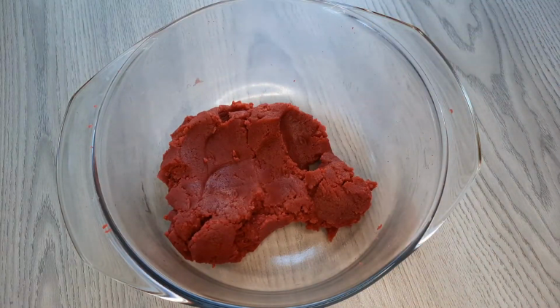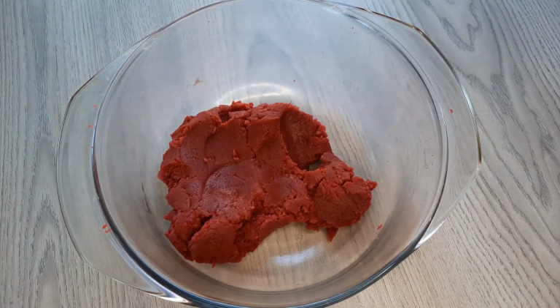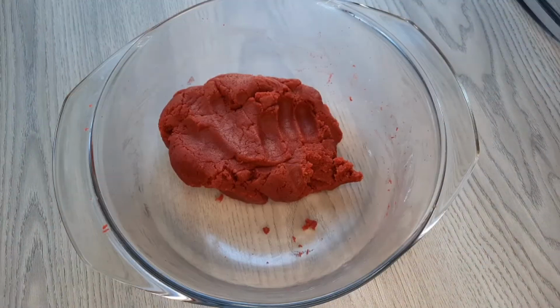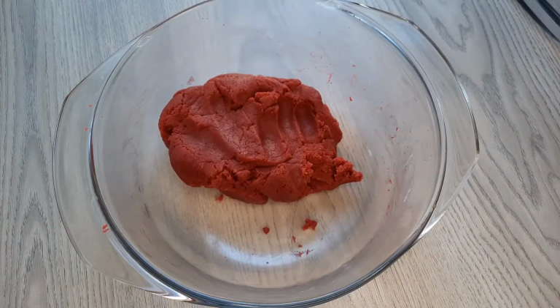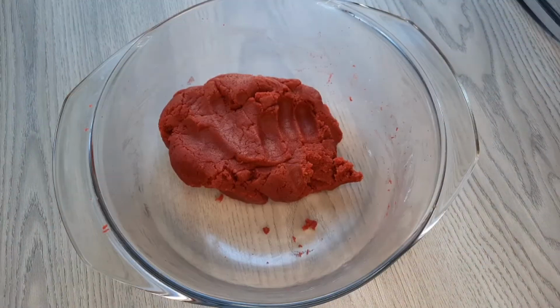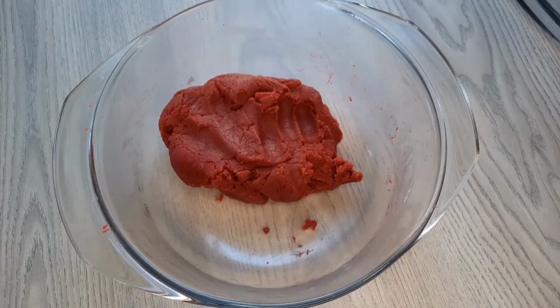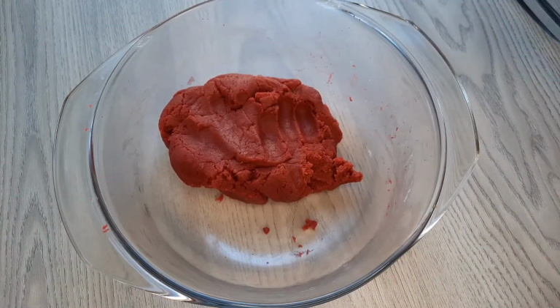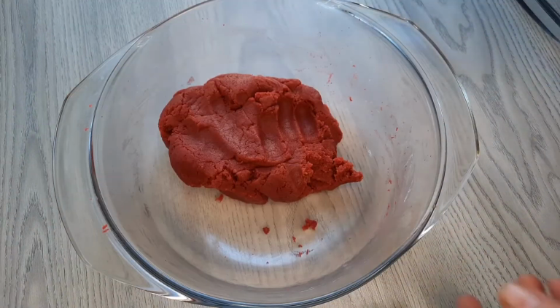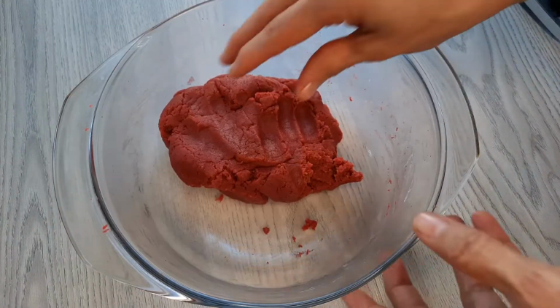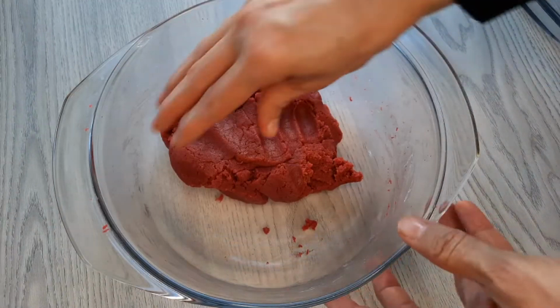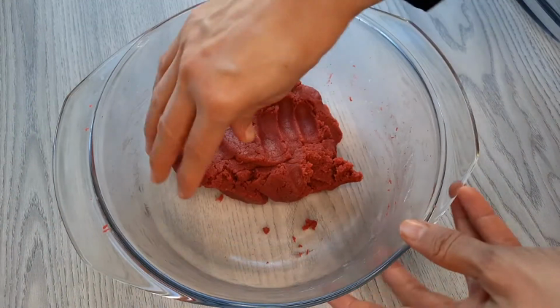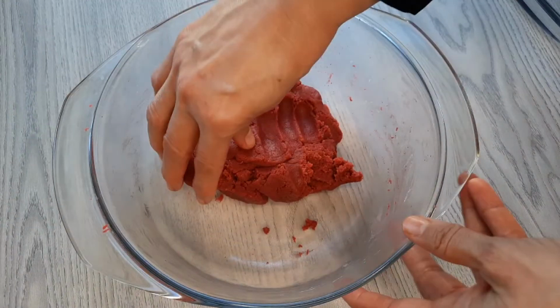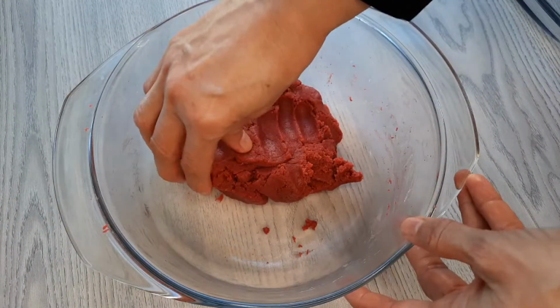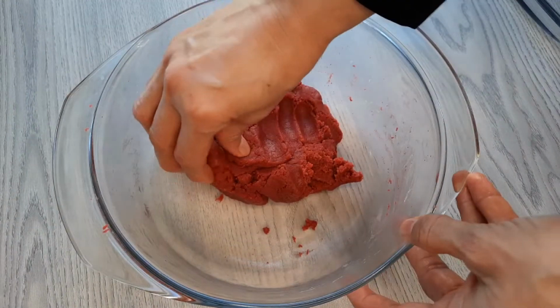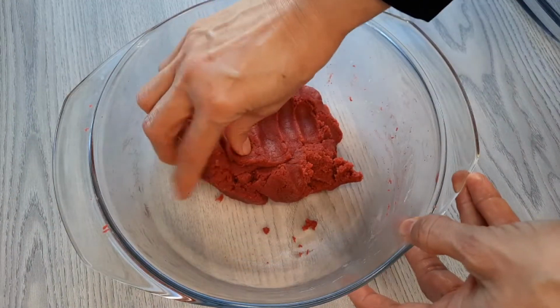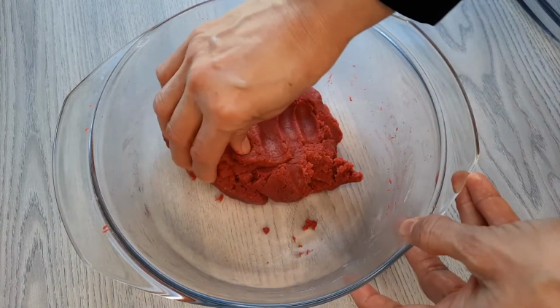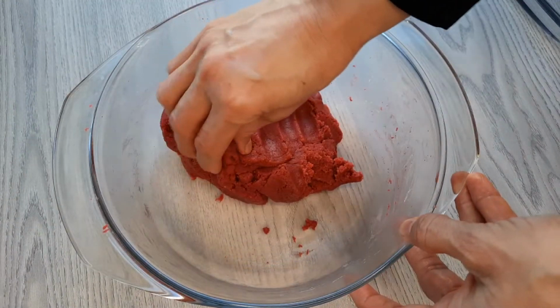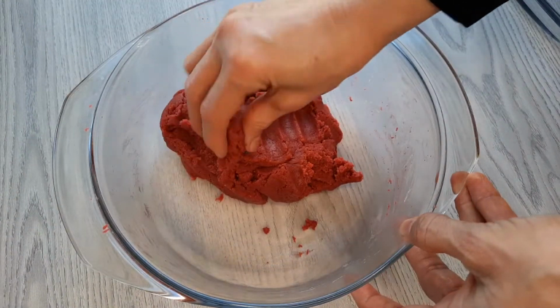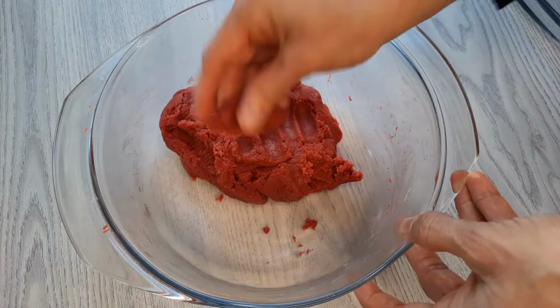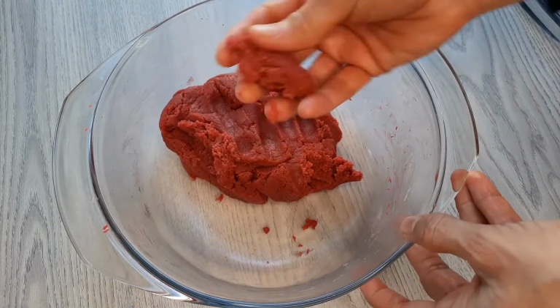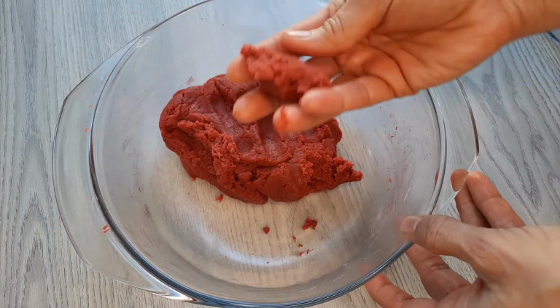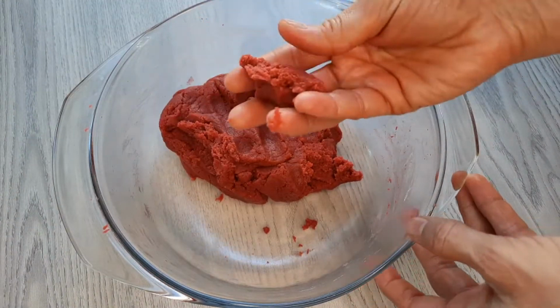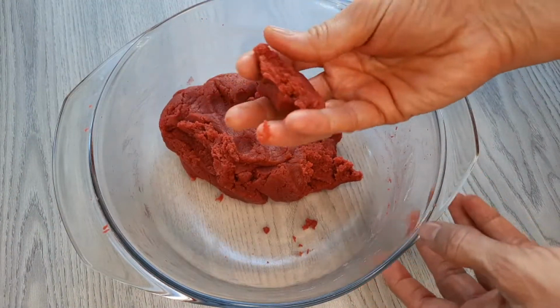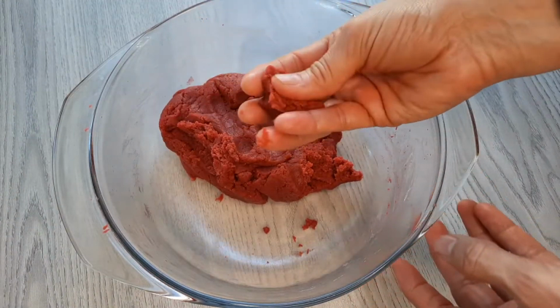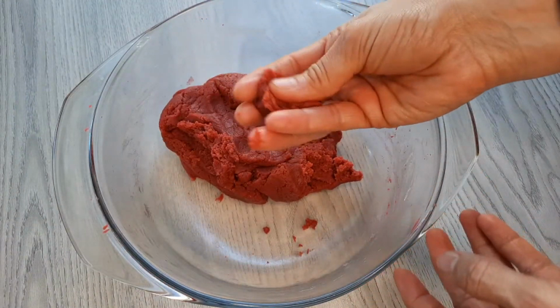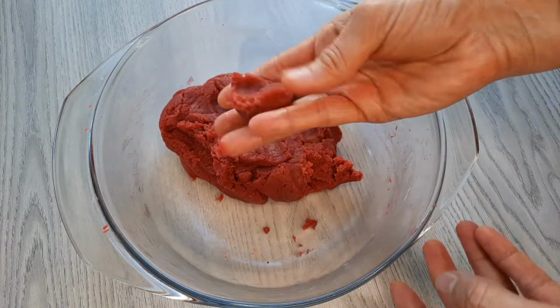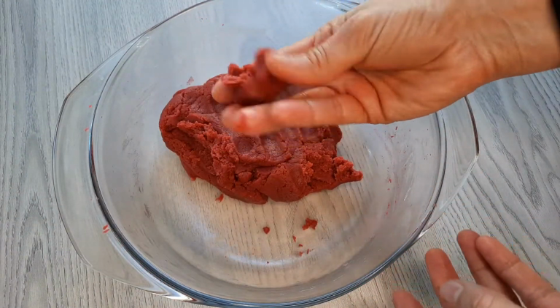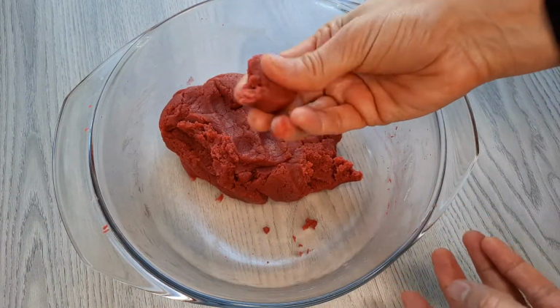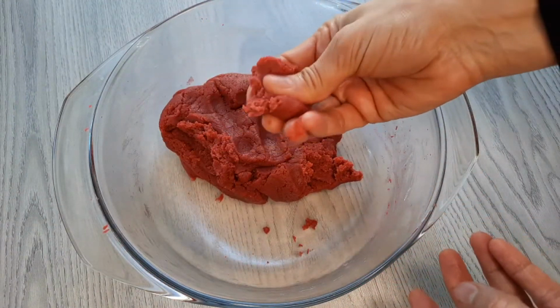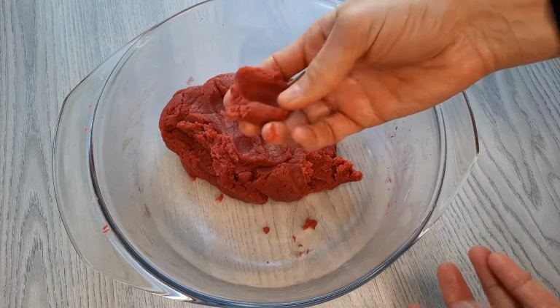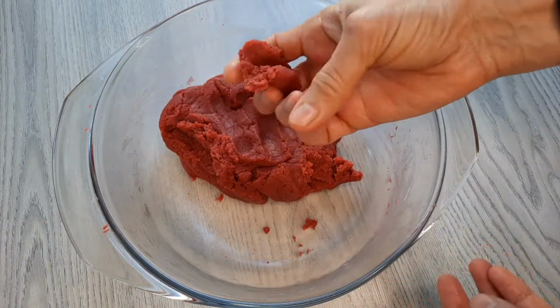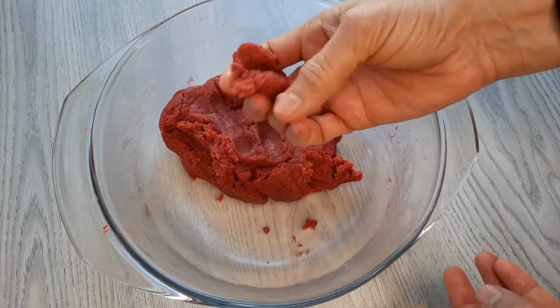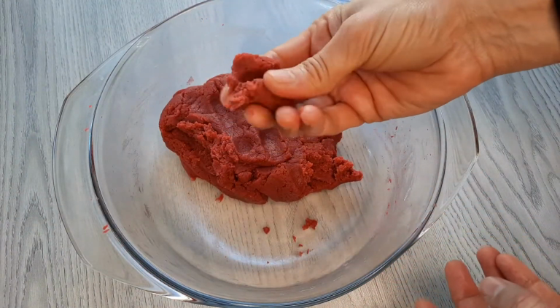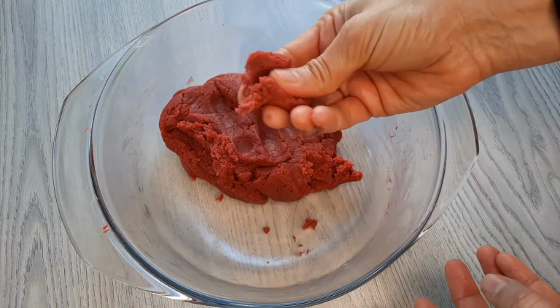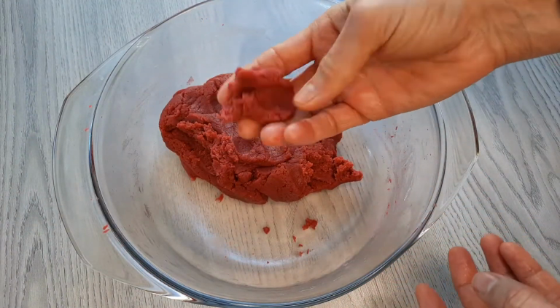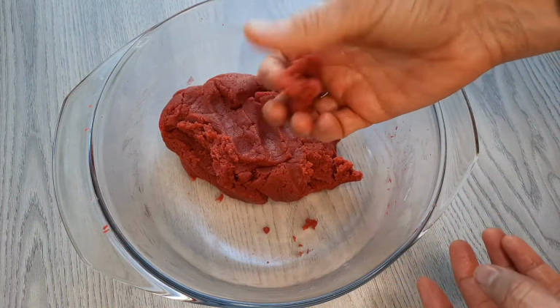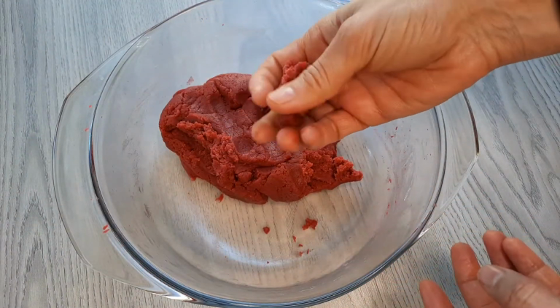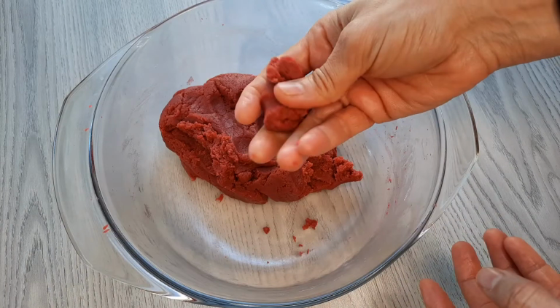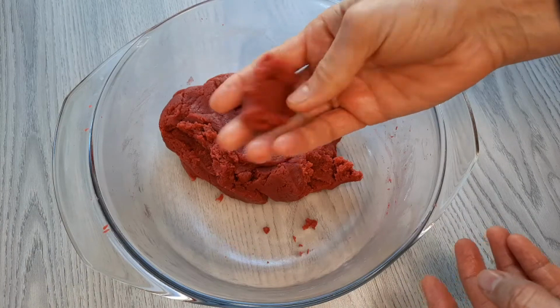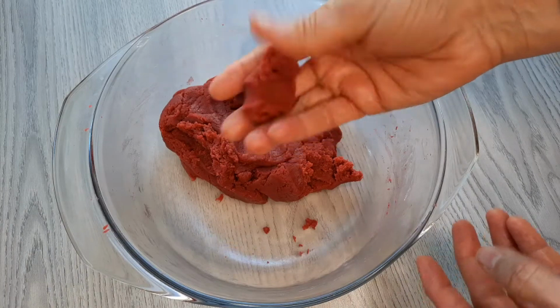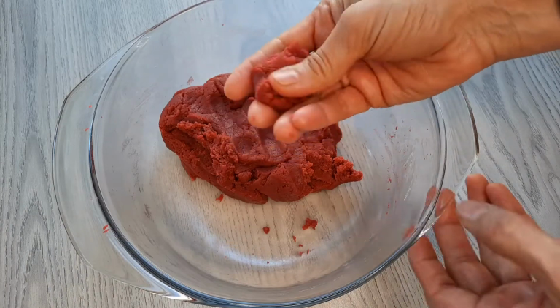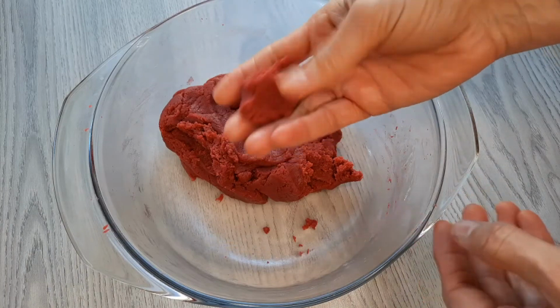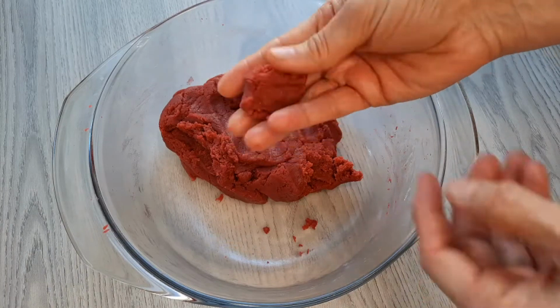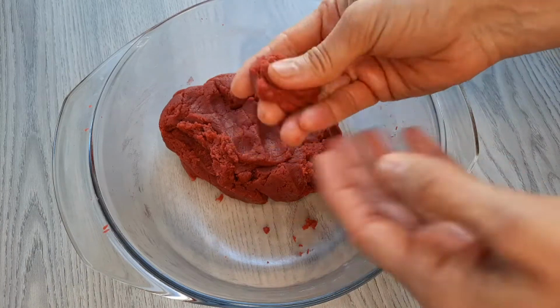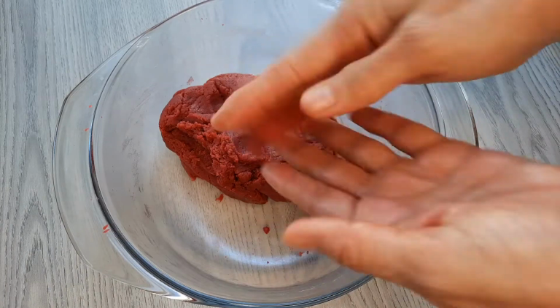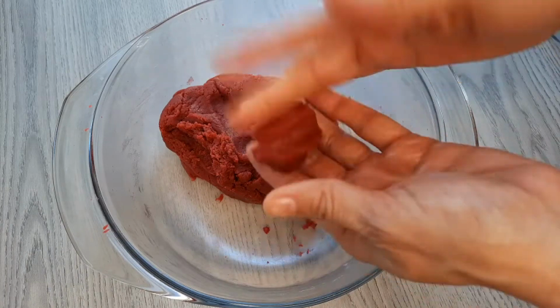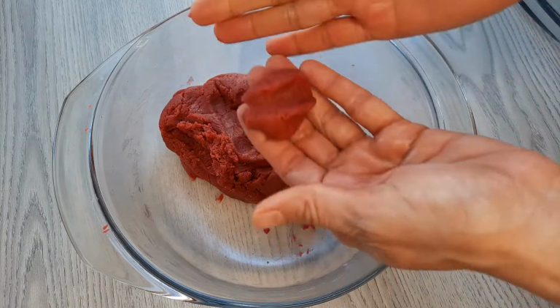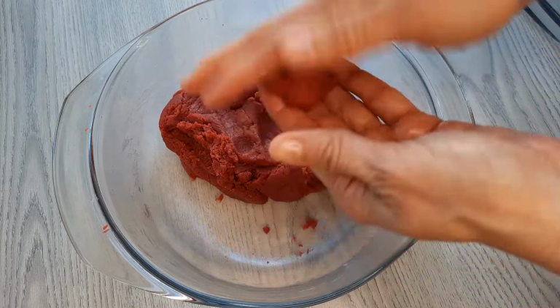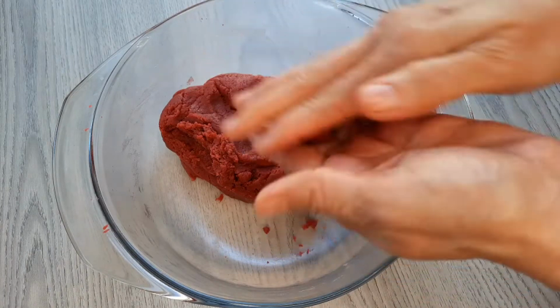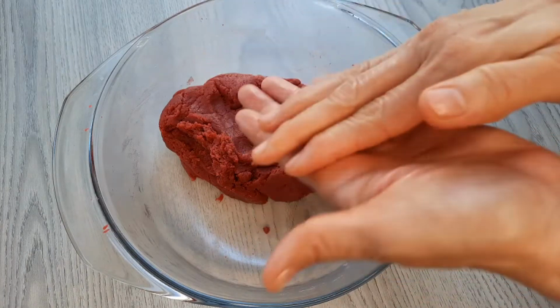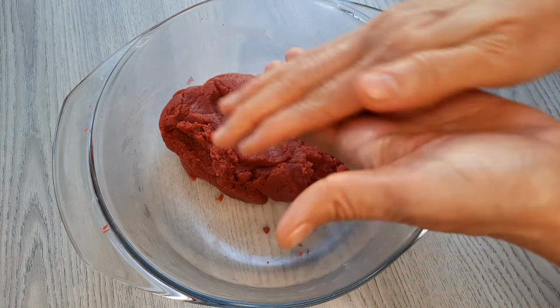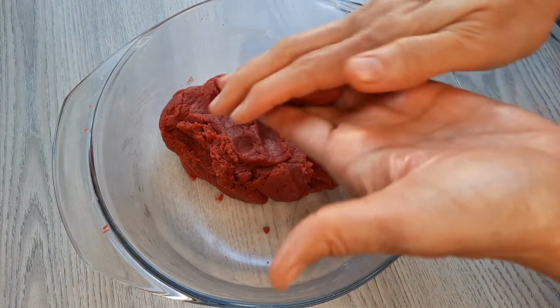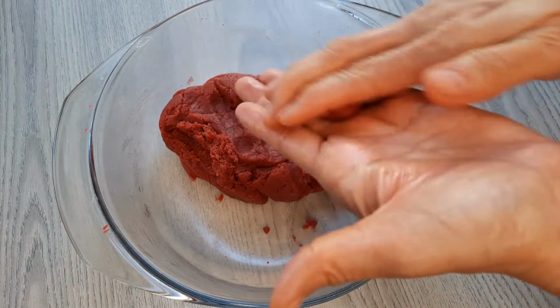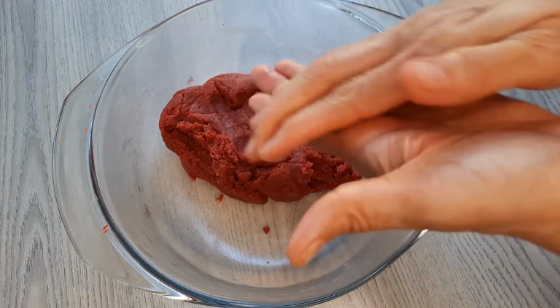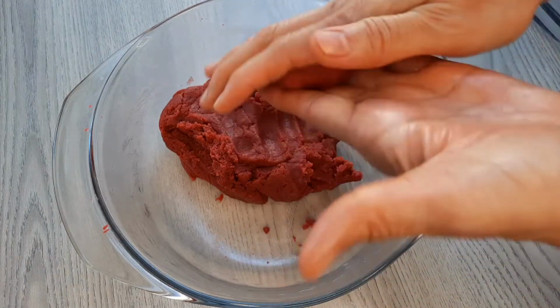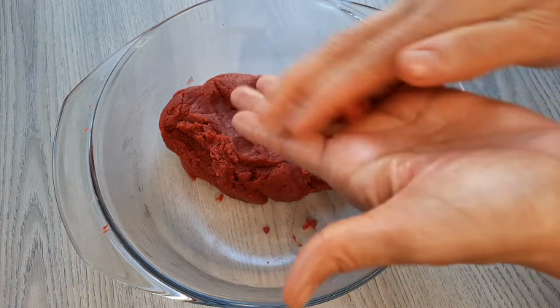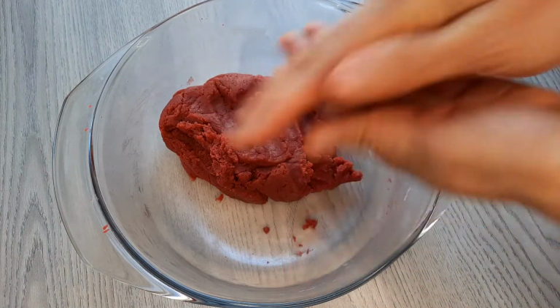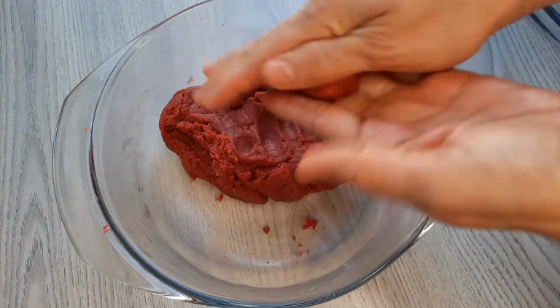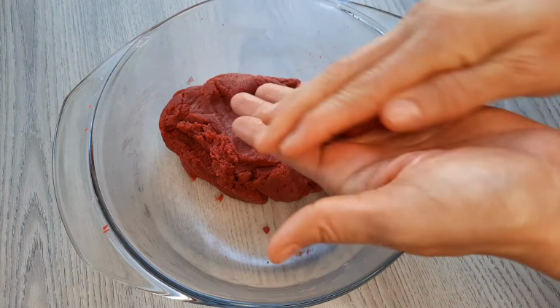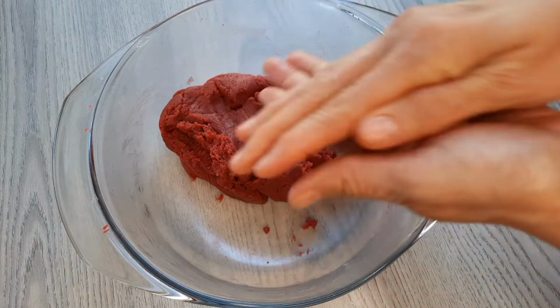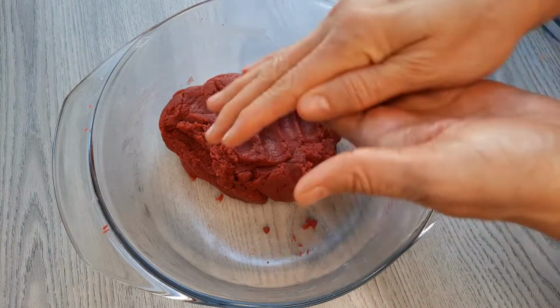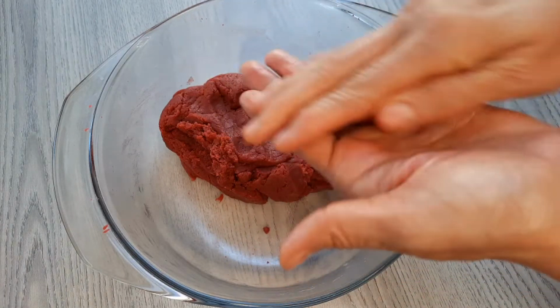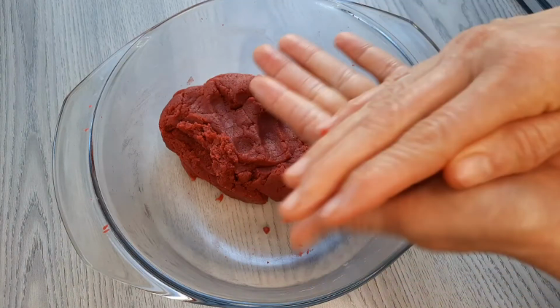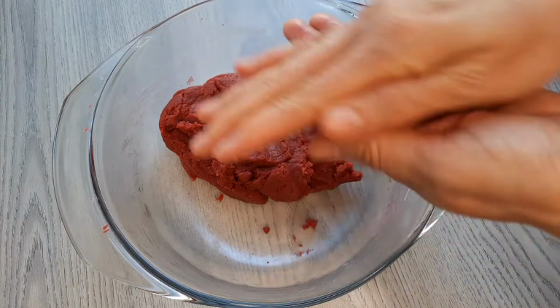Now I start to form balls with my cake pops mixture, using 20 grams for each ball.